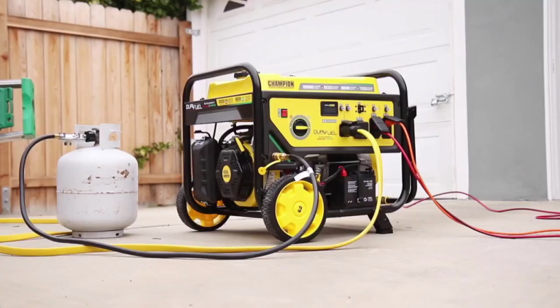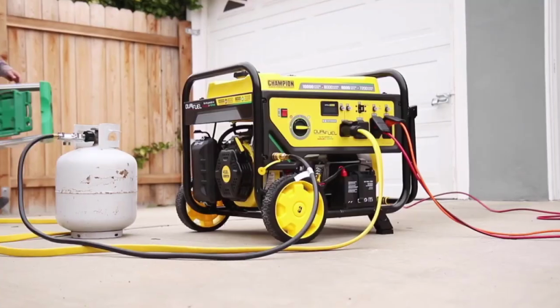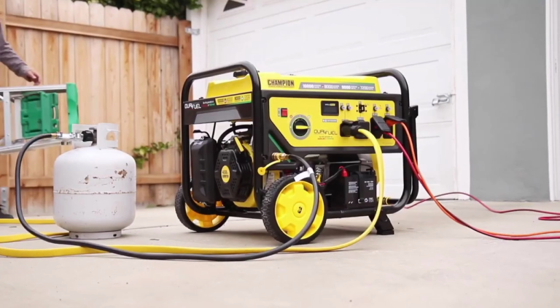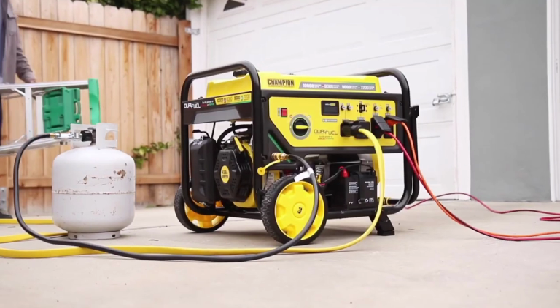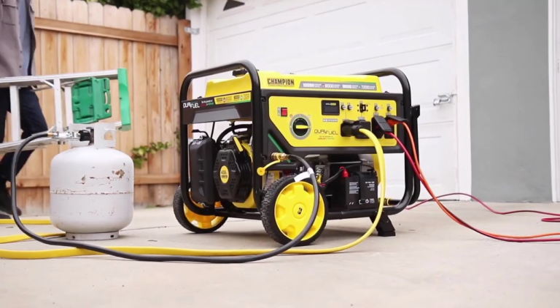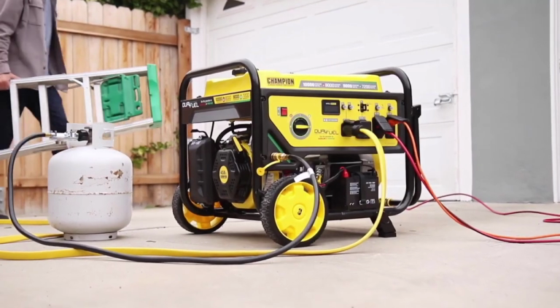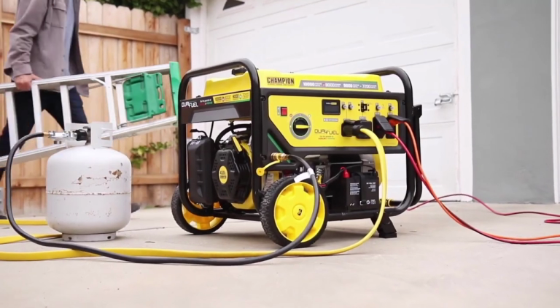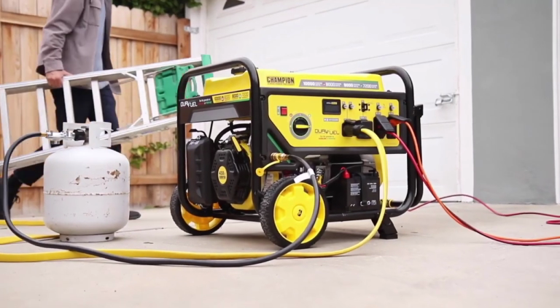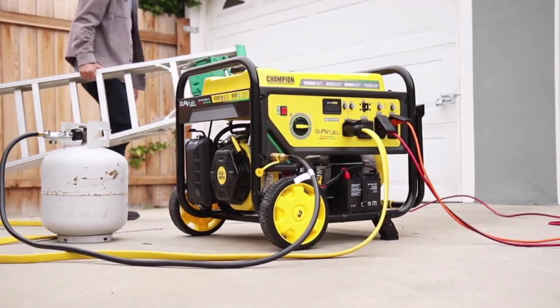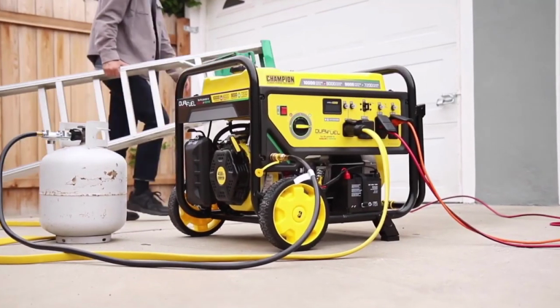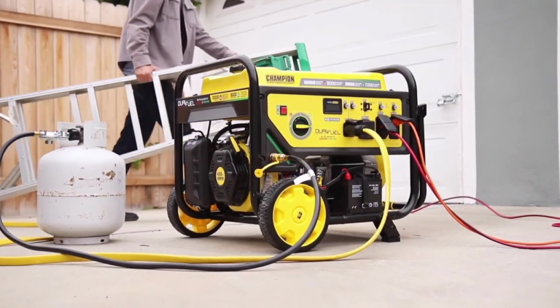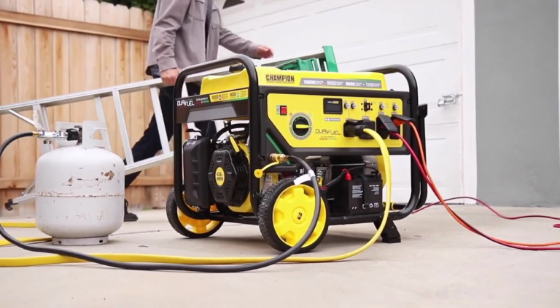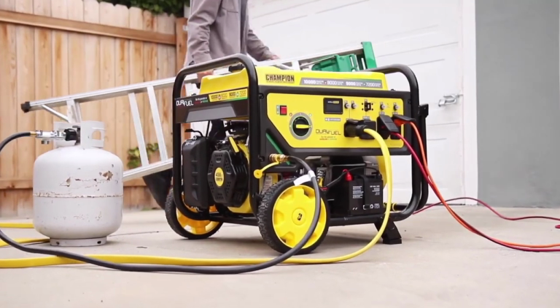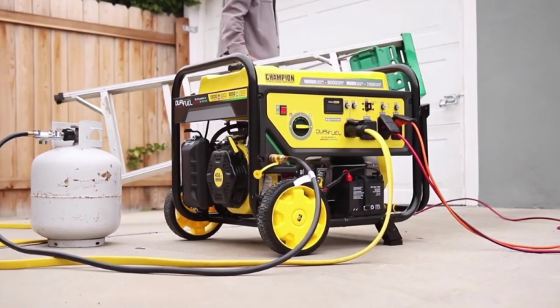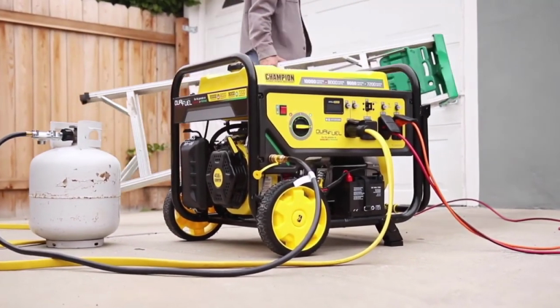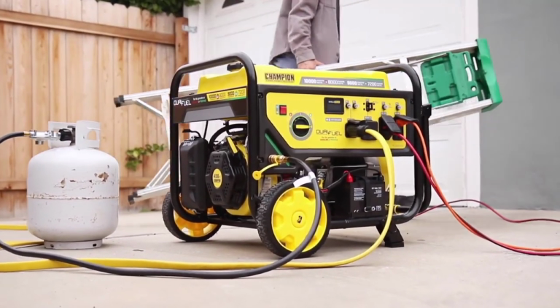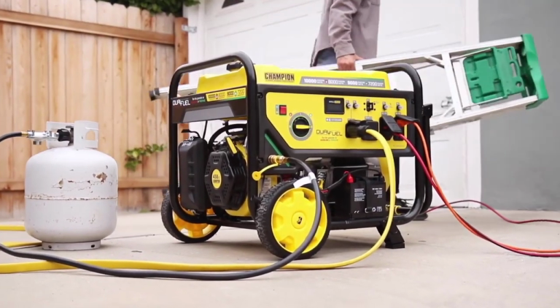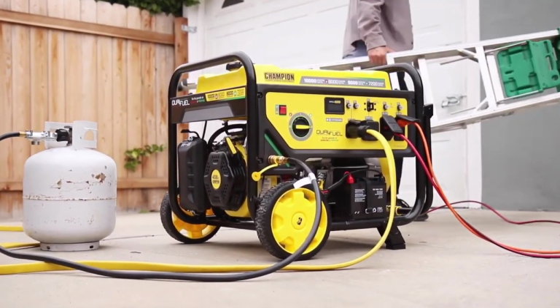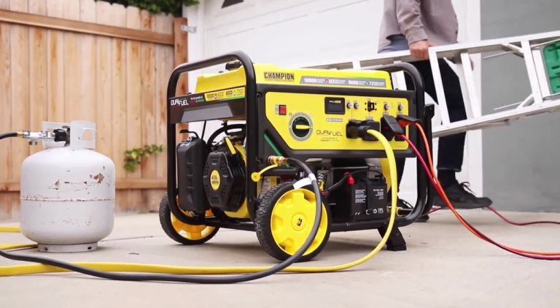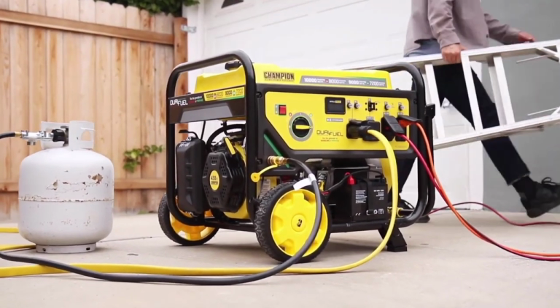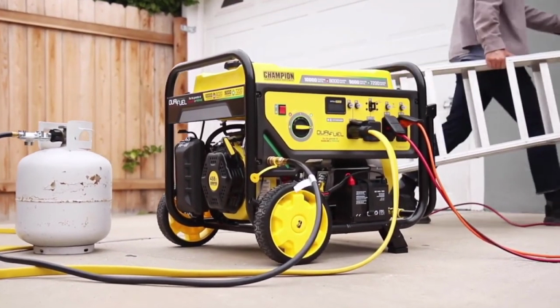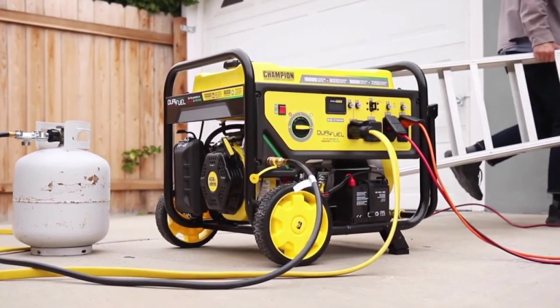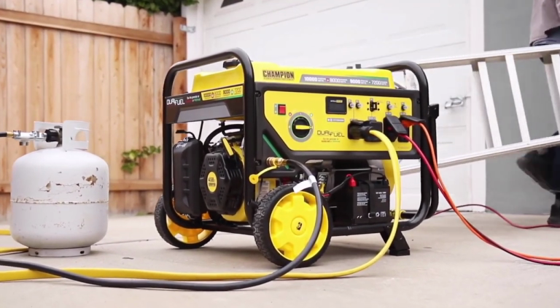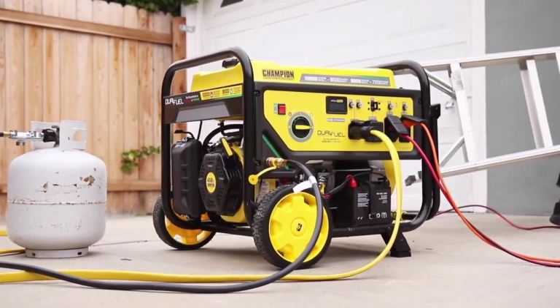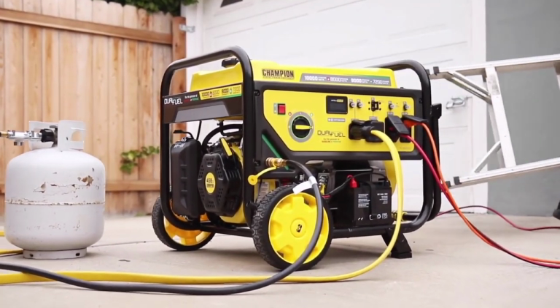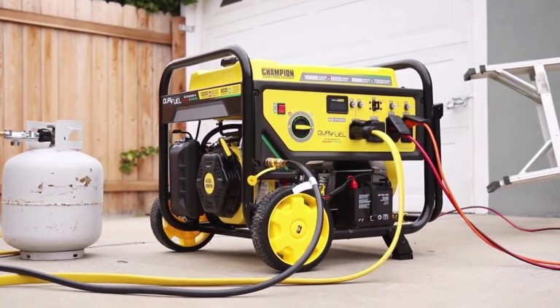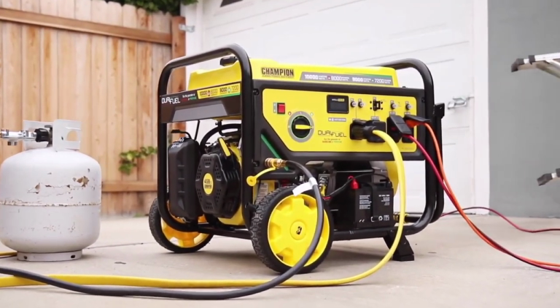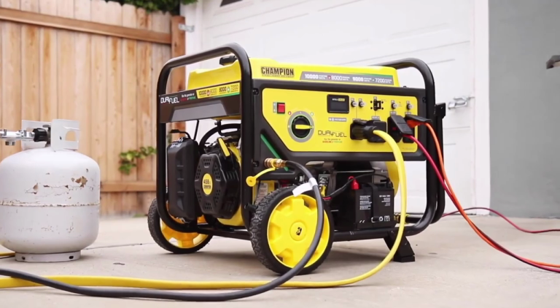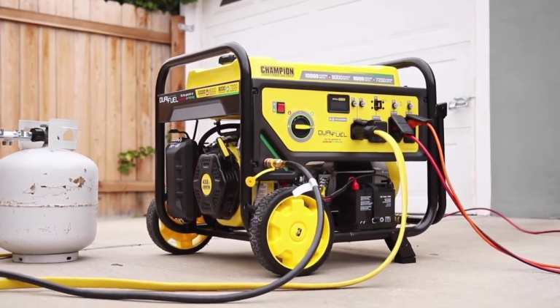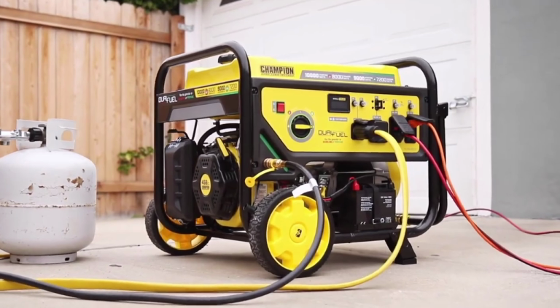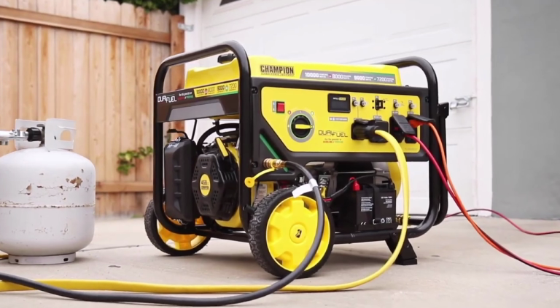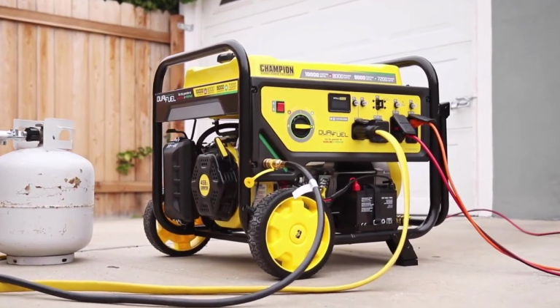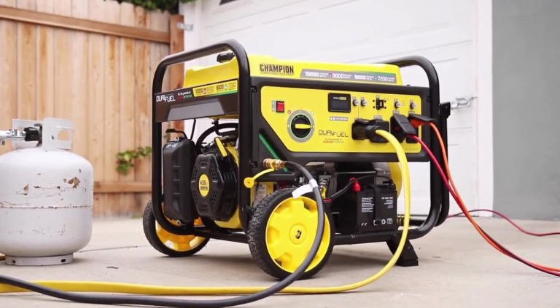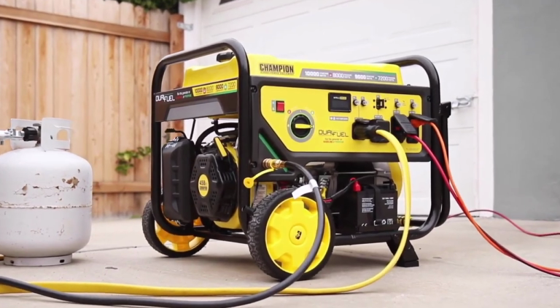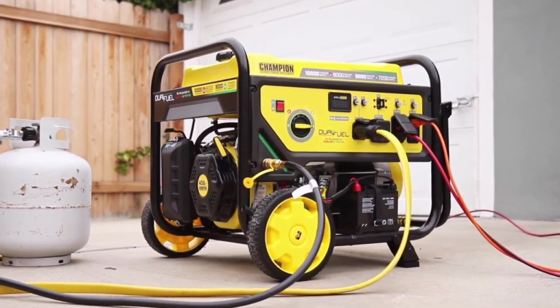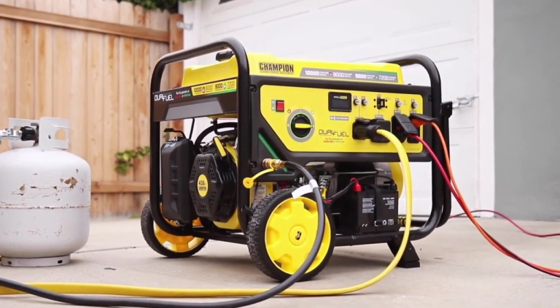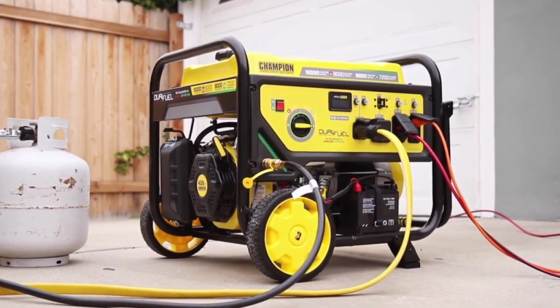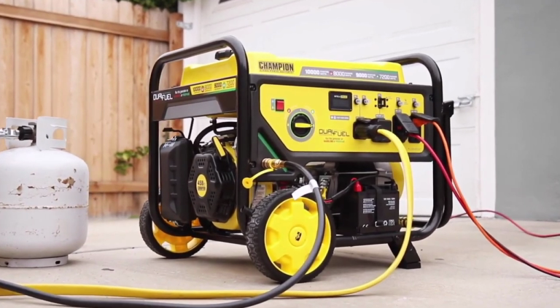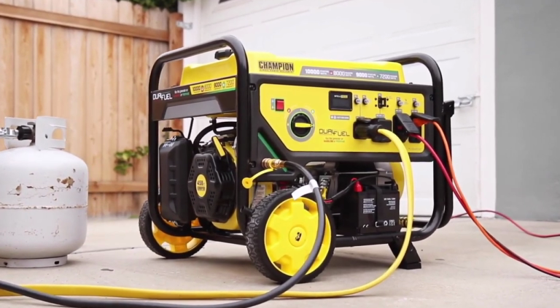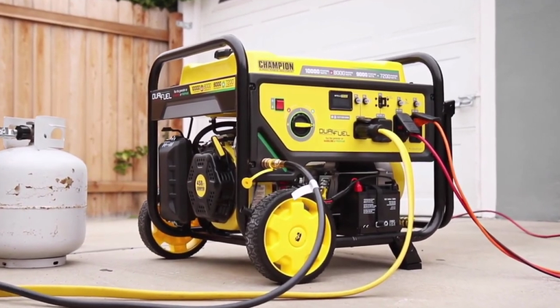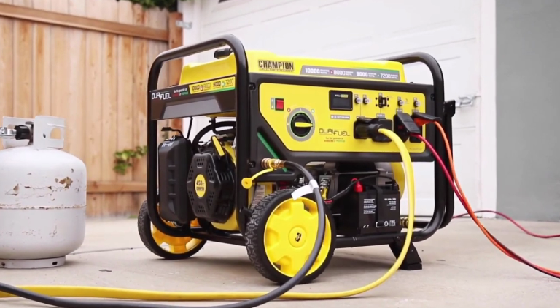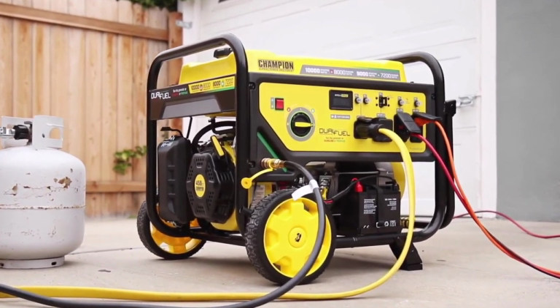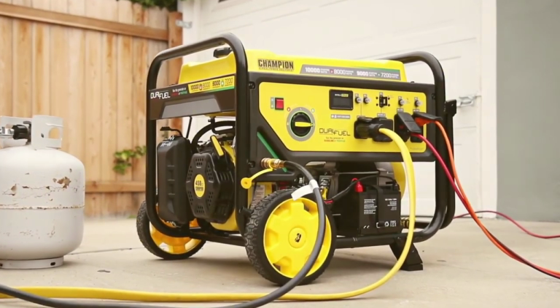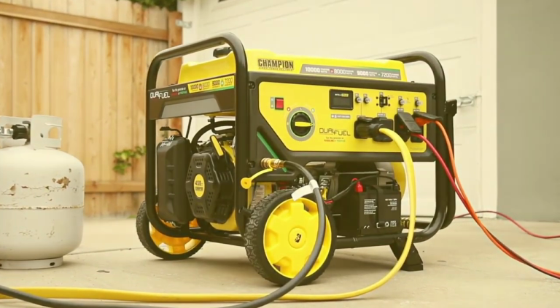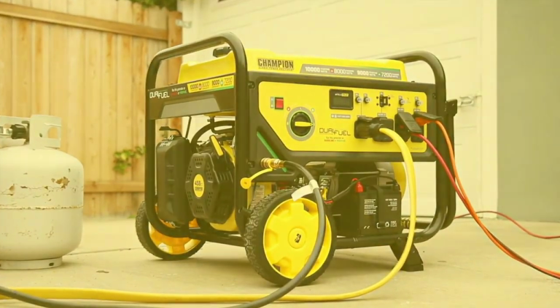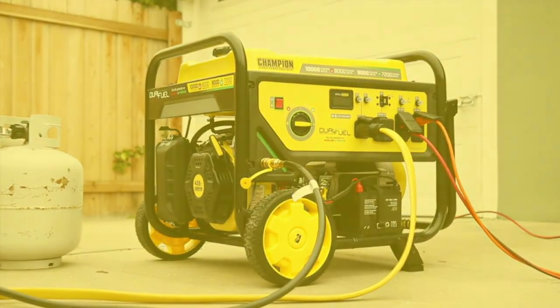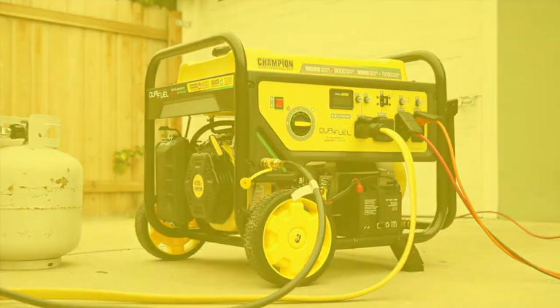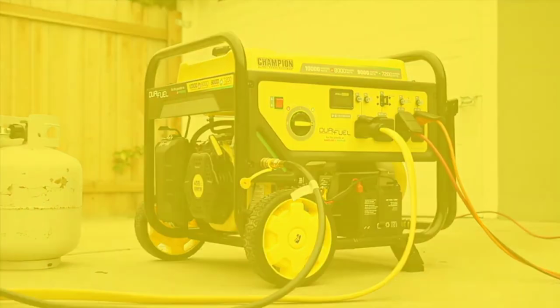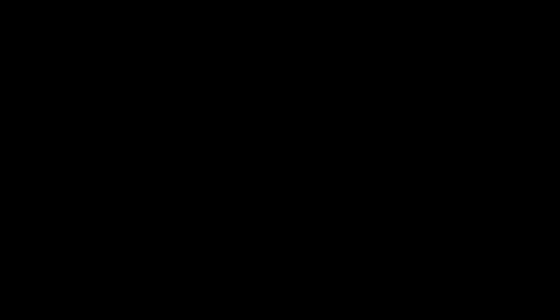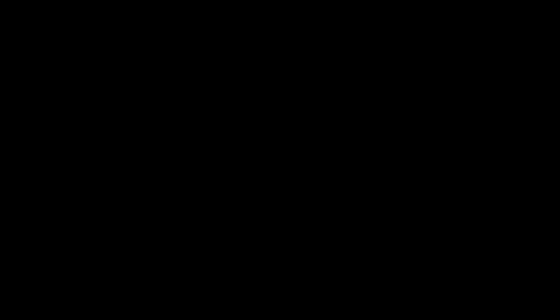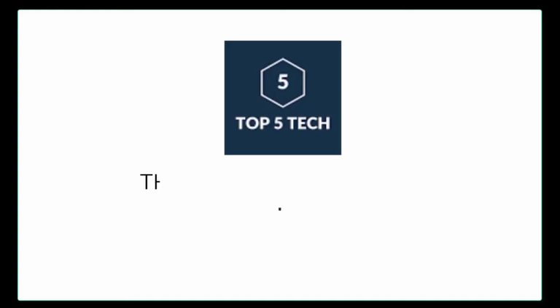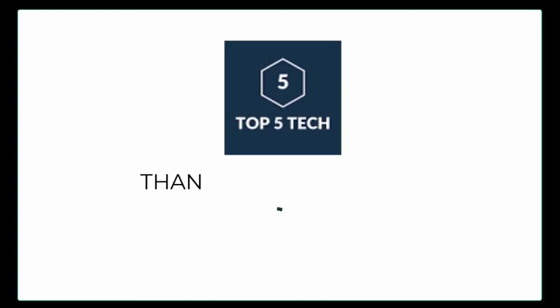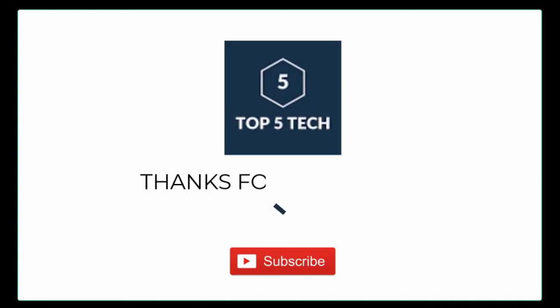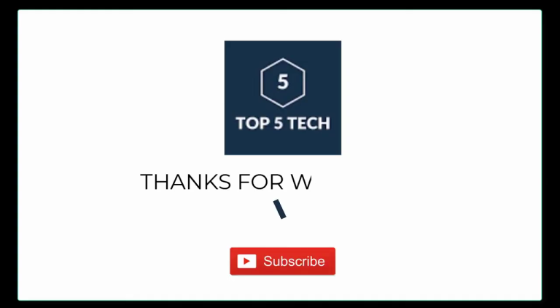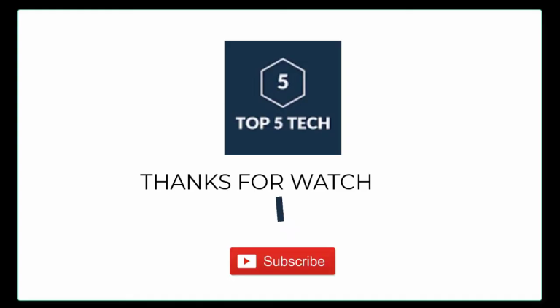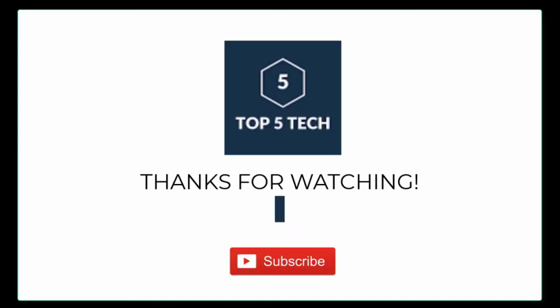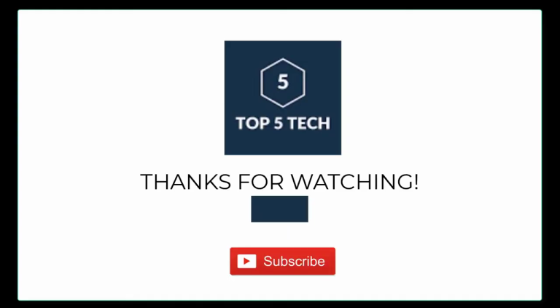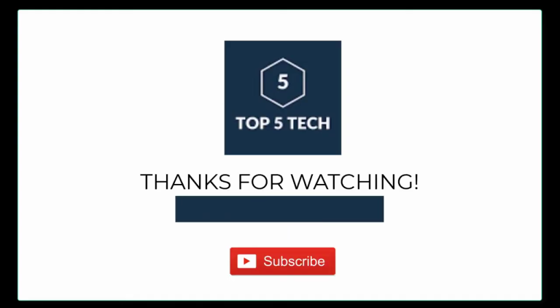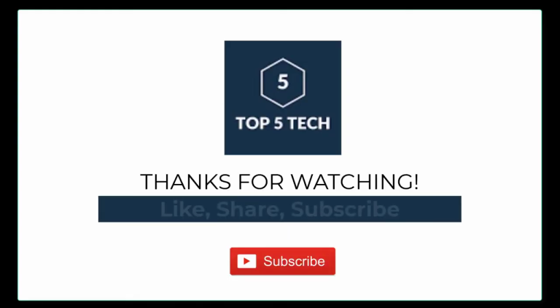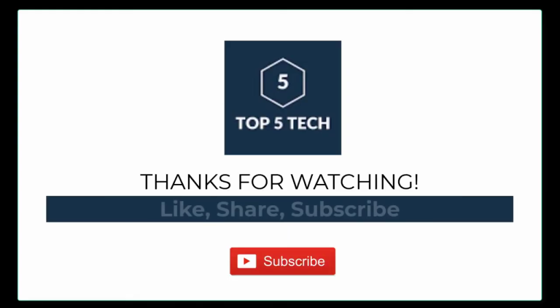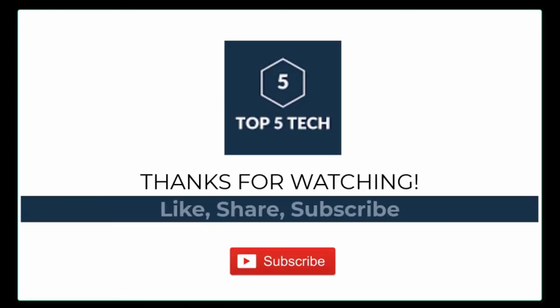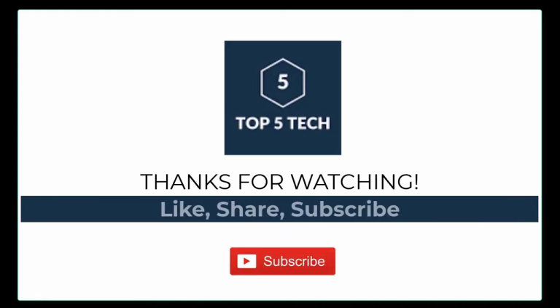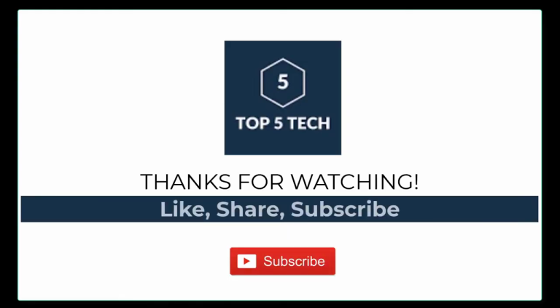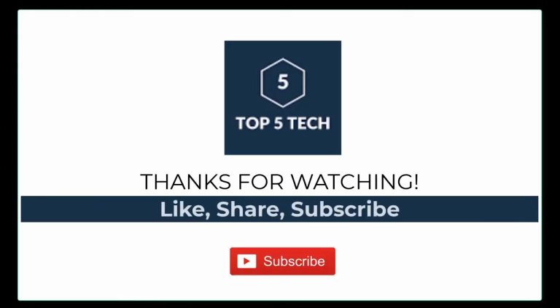Champion's 8,000 Watt Dual Fuel Portable Generator — Innovation, Power, and Dependability.